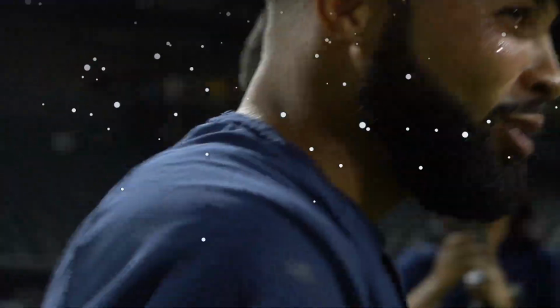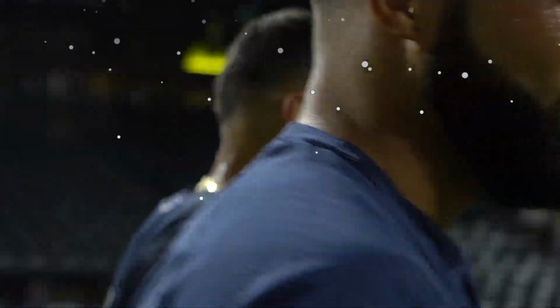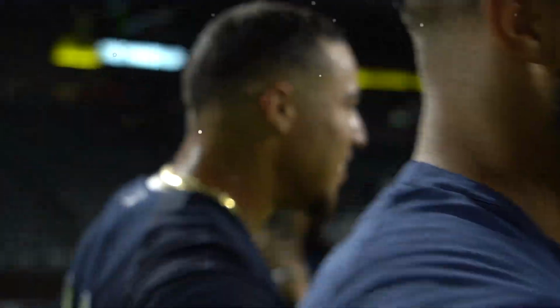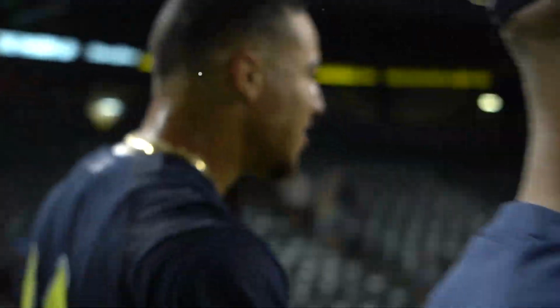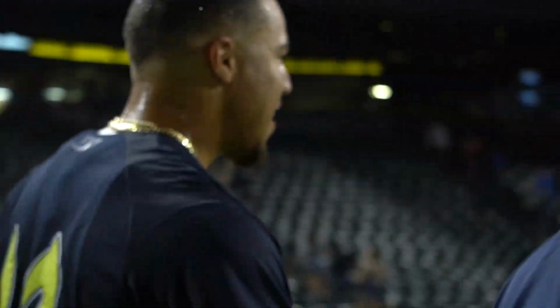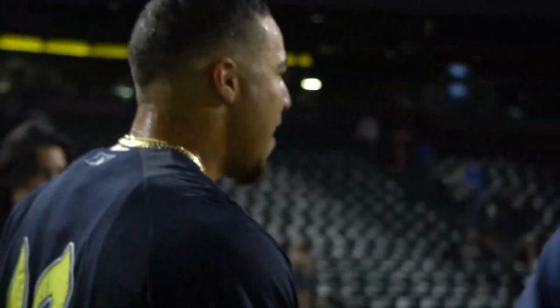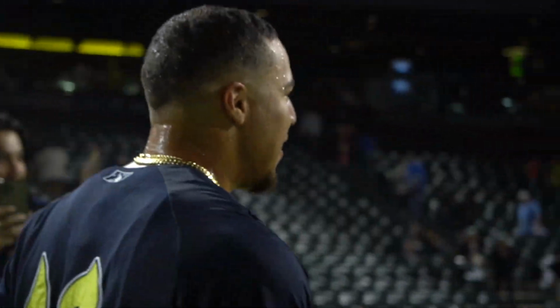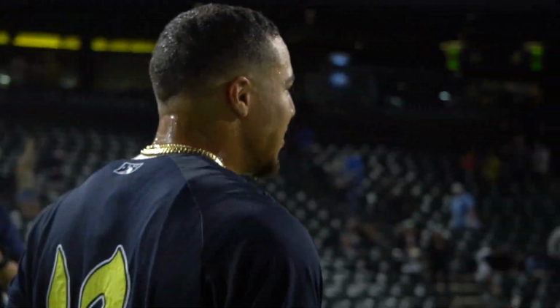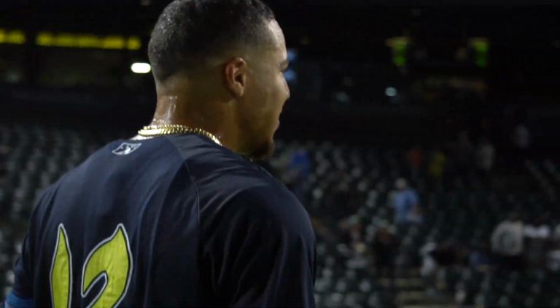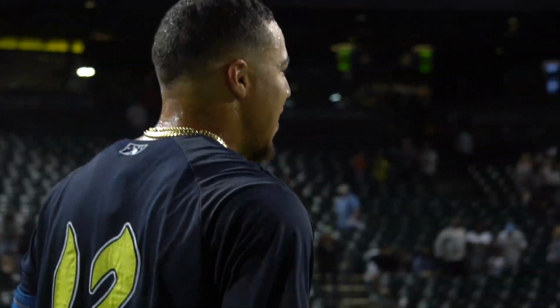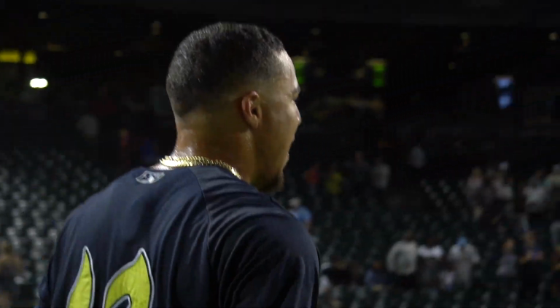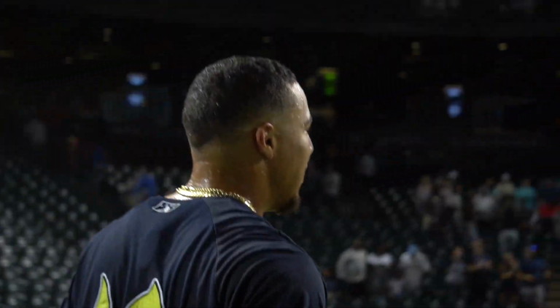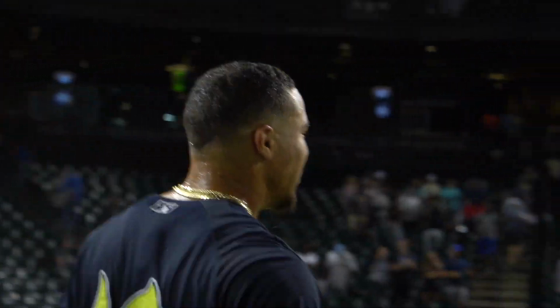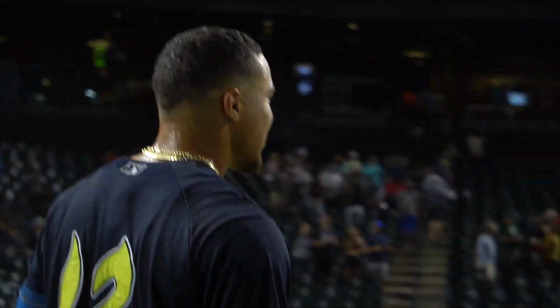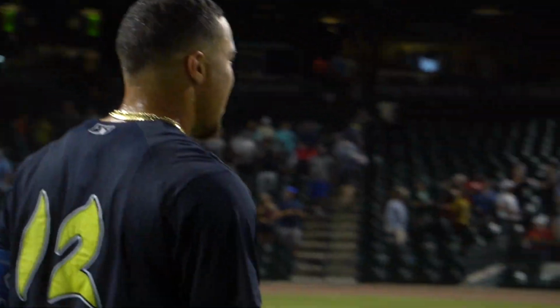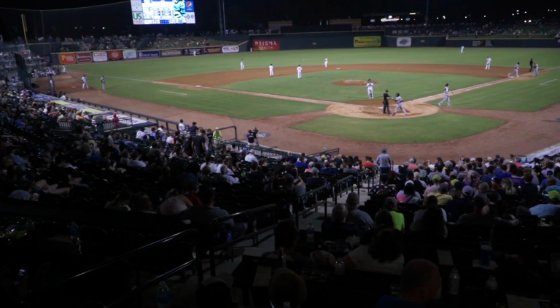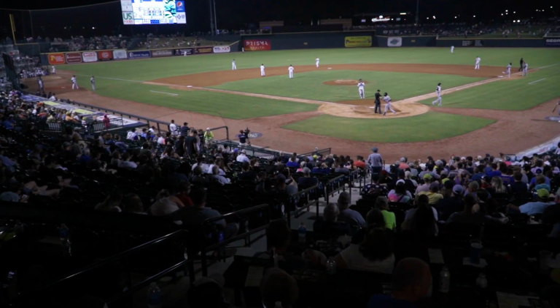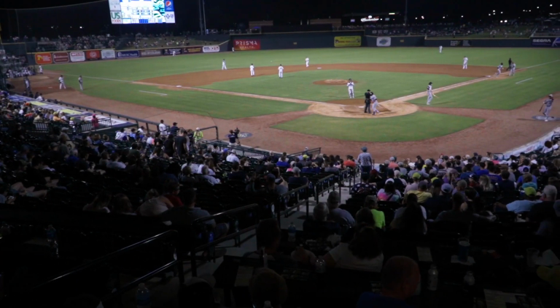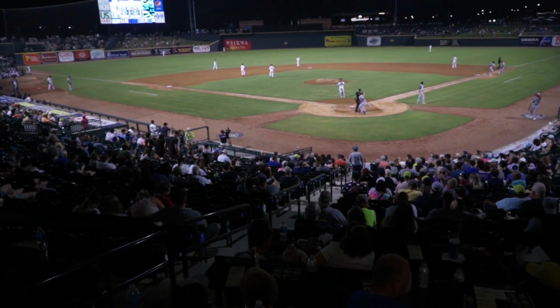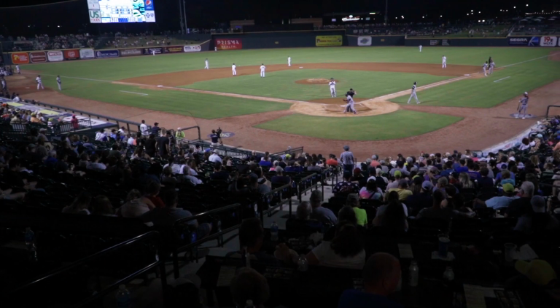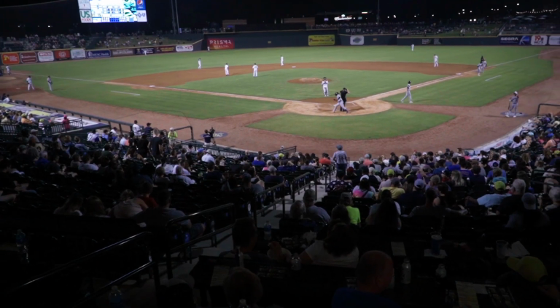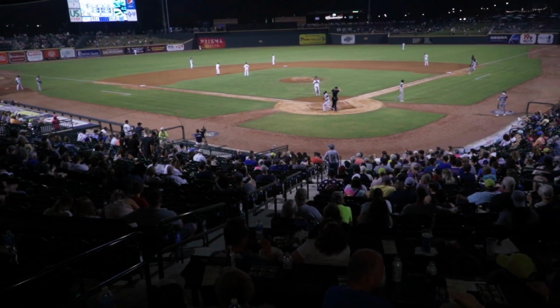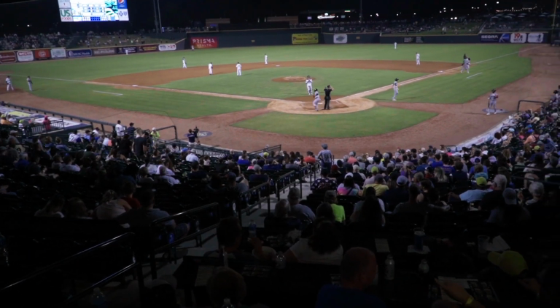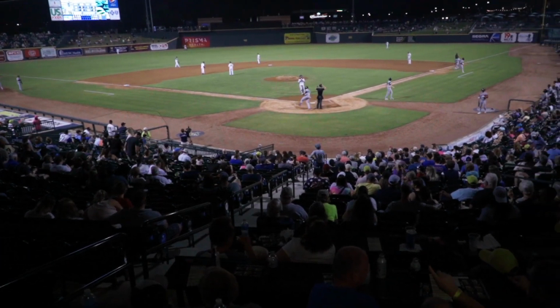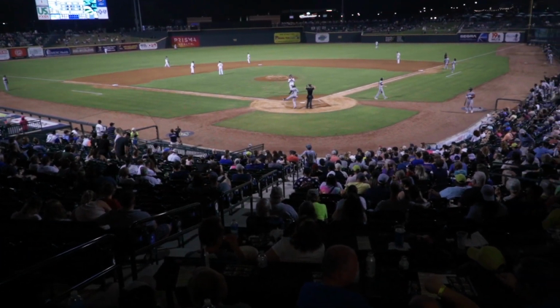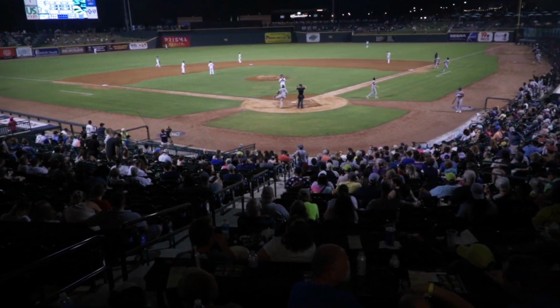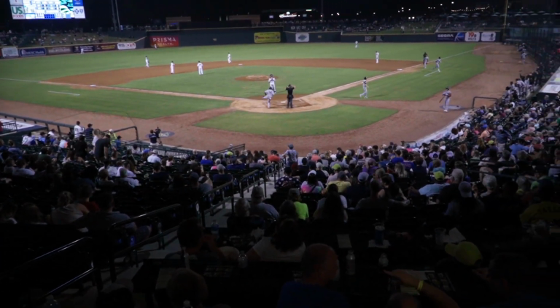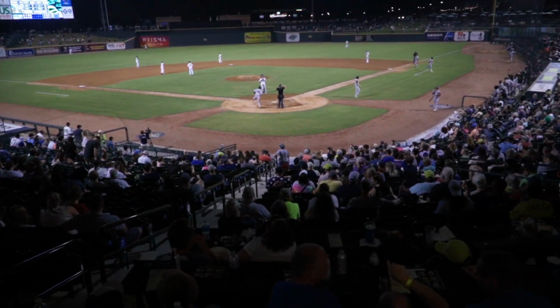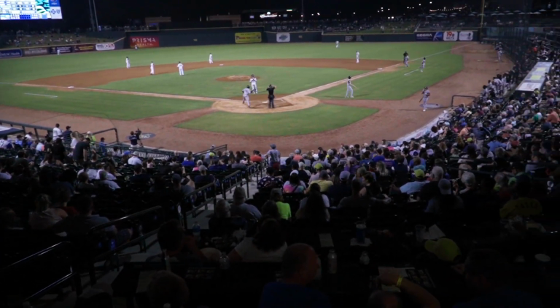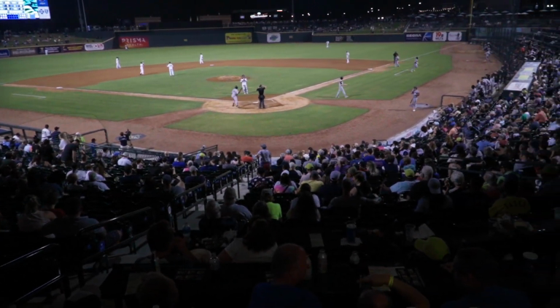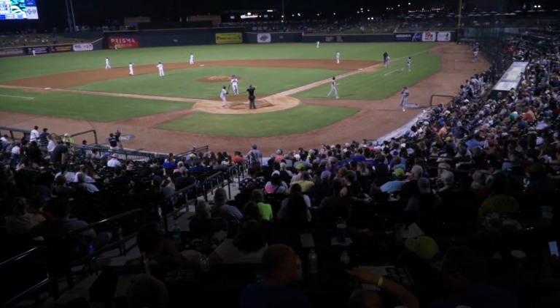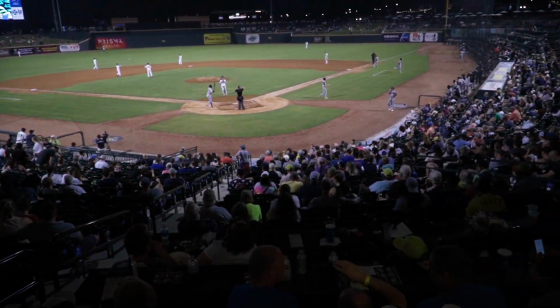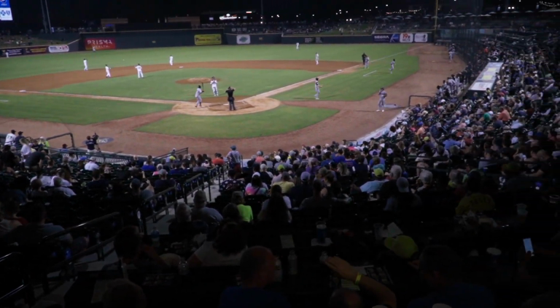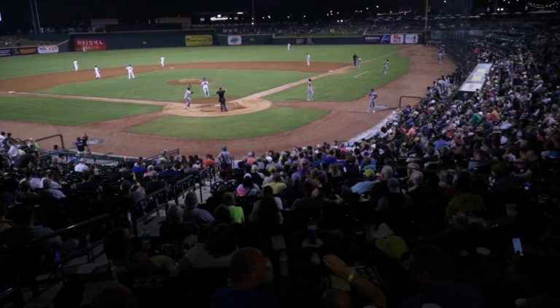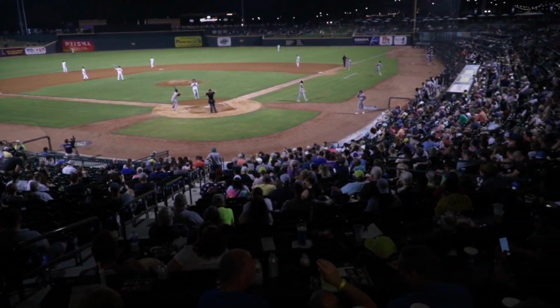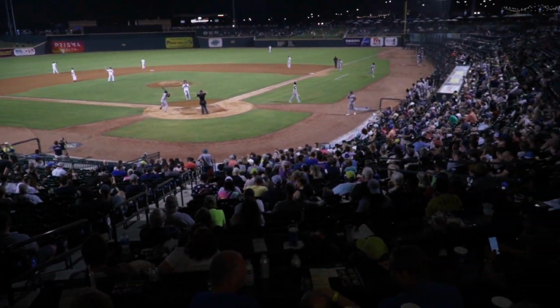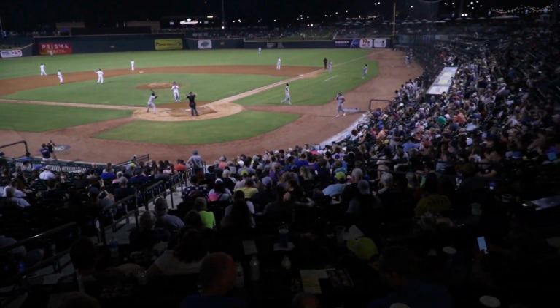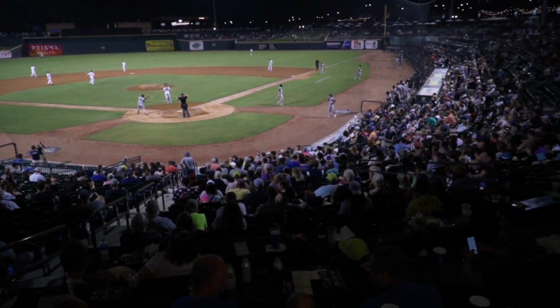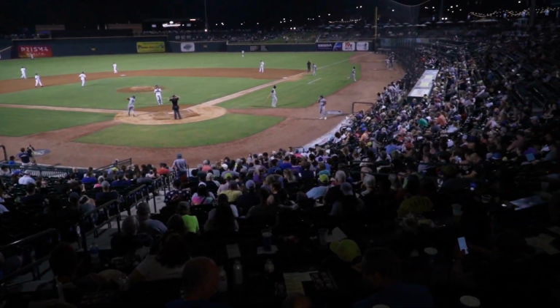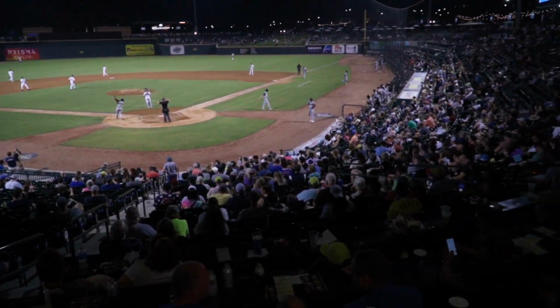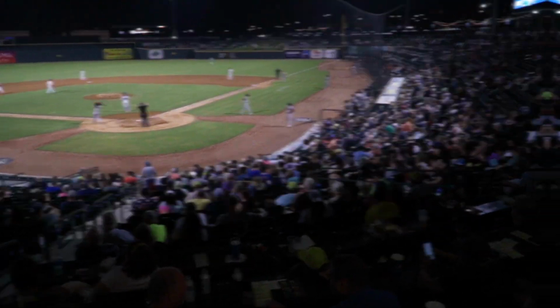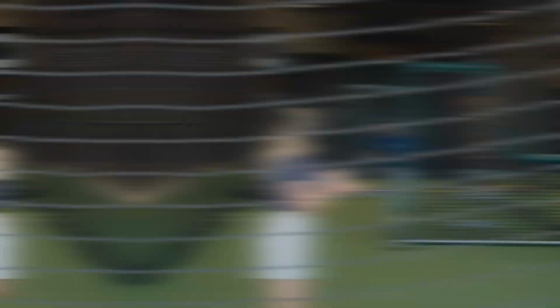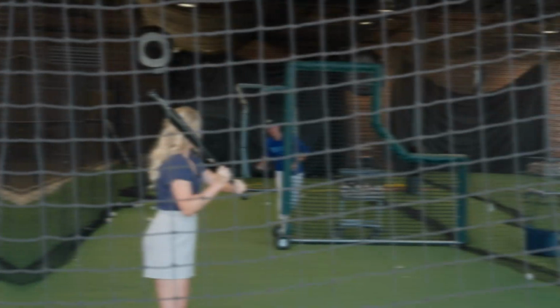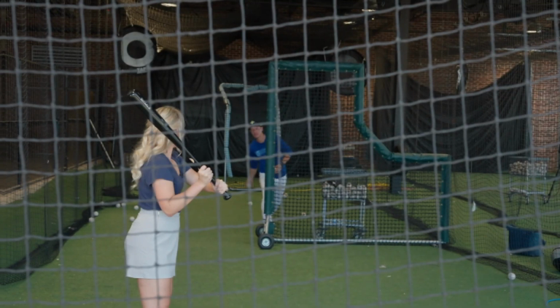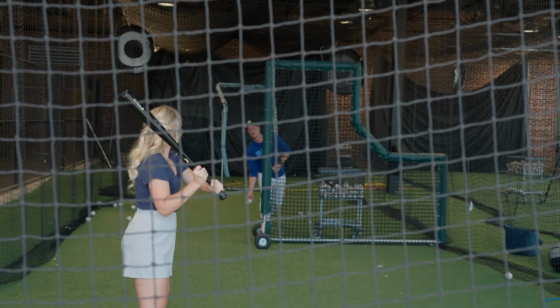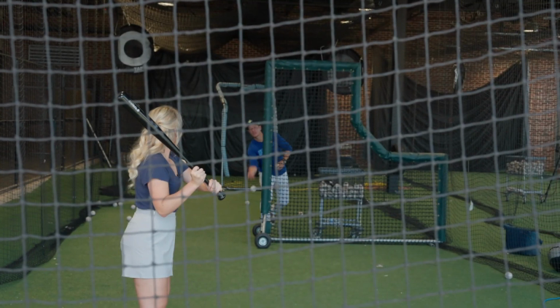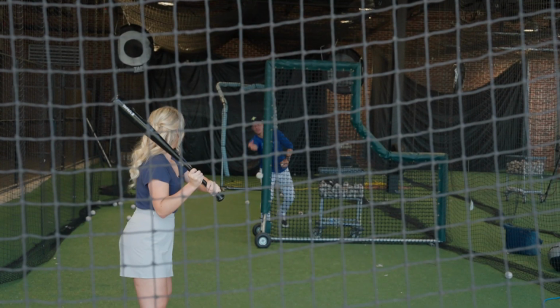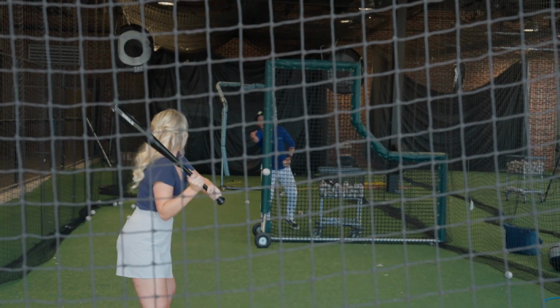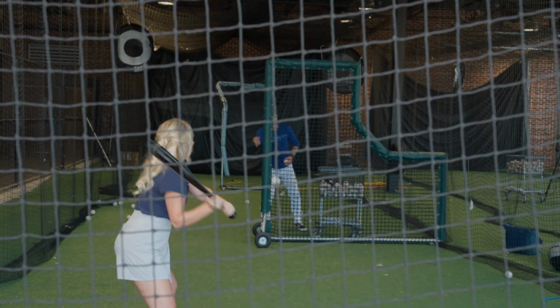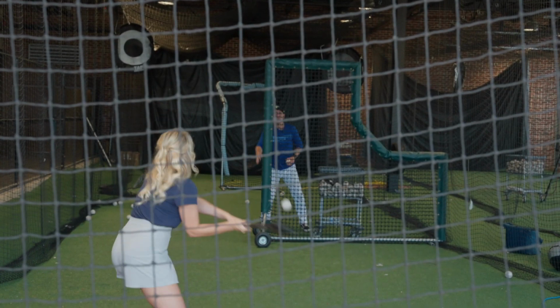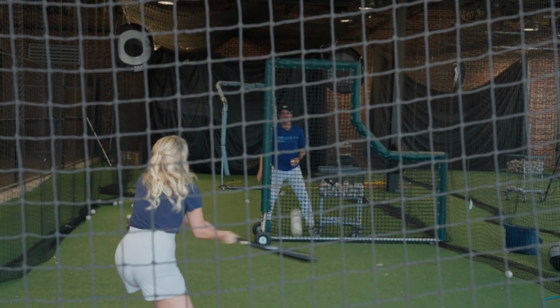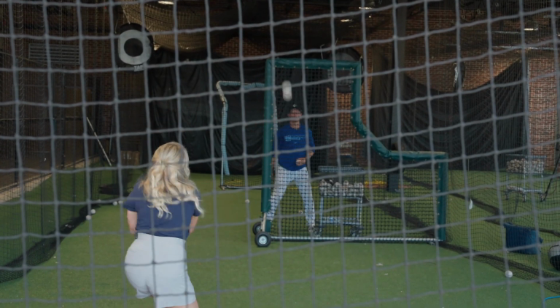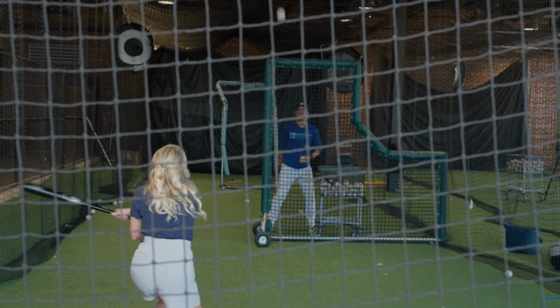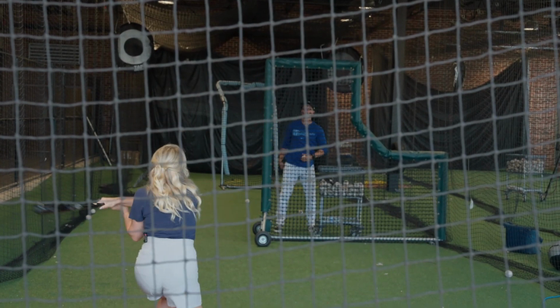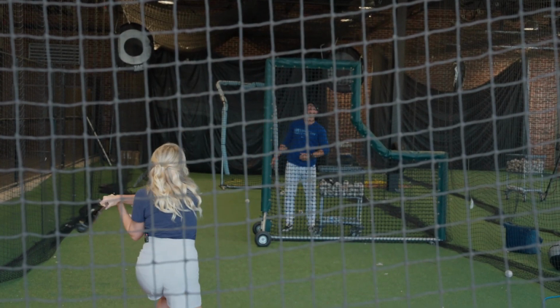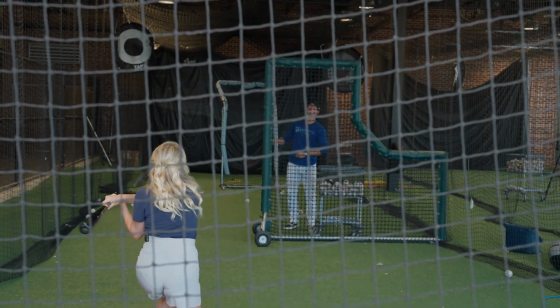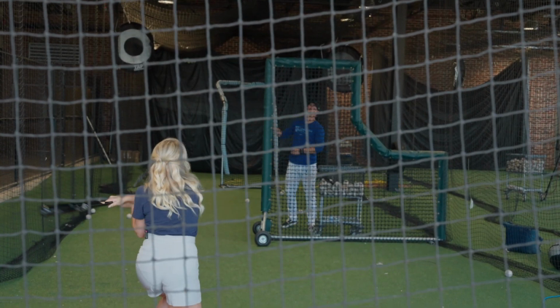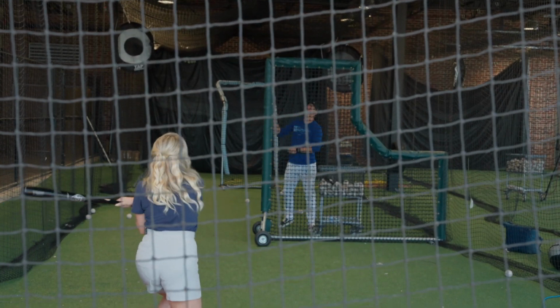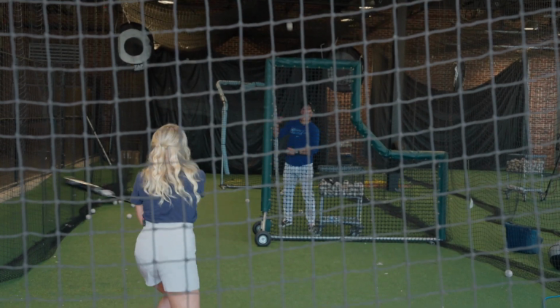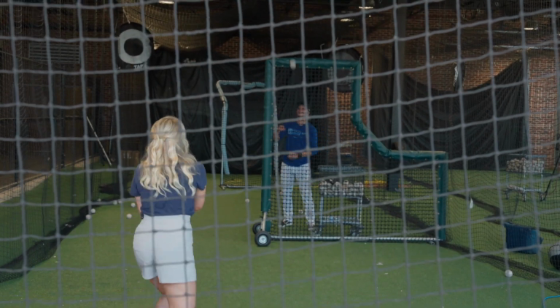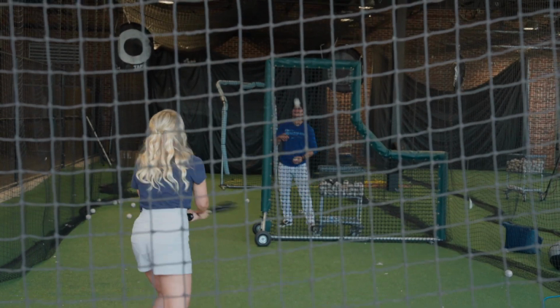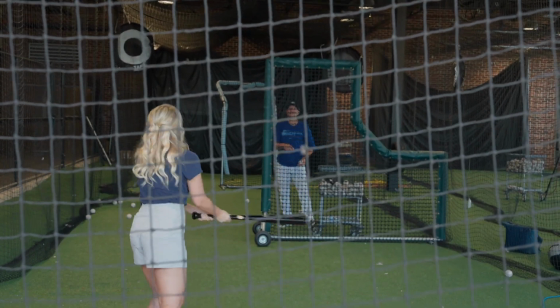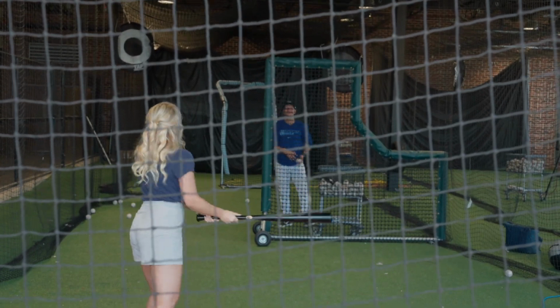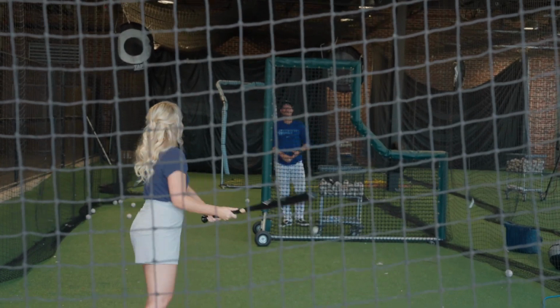Welcome into Soda City Living. Today we're giving baseball a swing. Here's a look at our lesson with the Columbia Fireflies hitting coach.